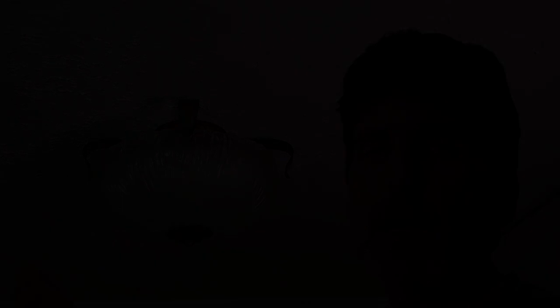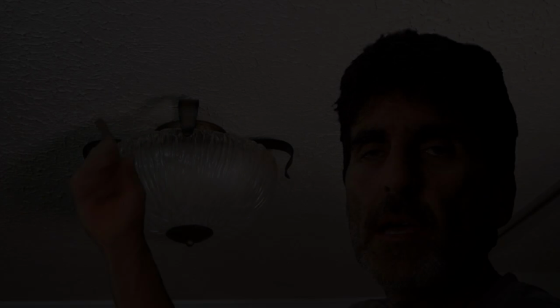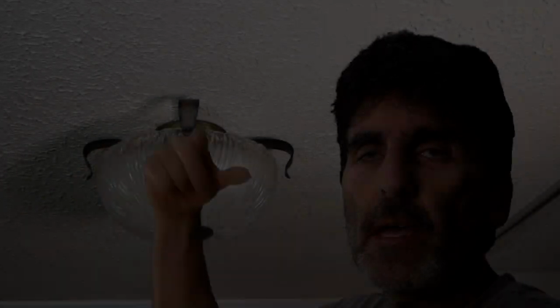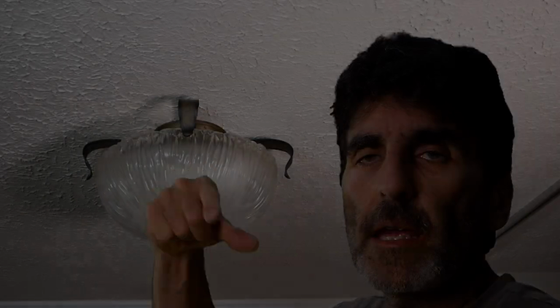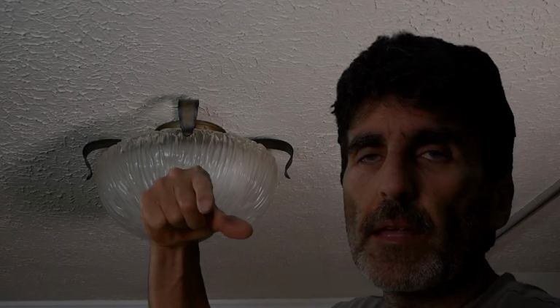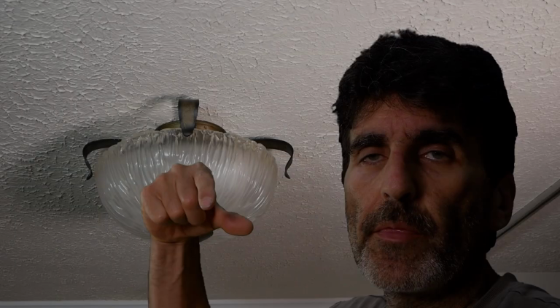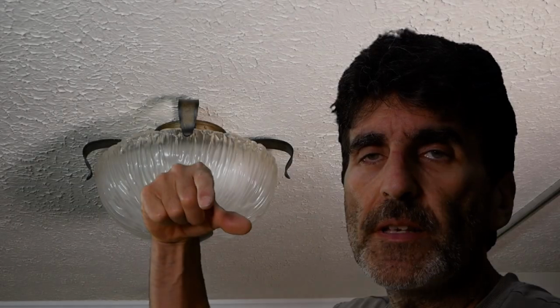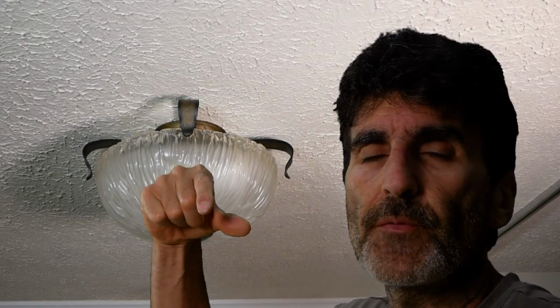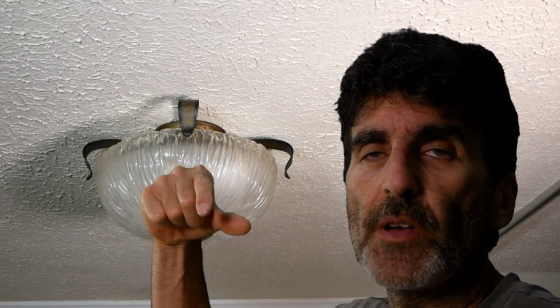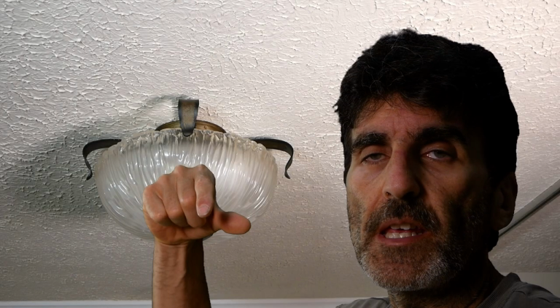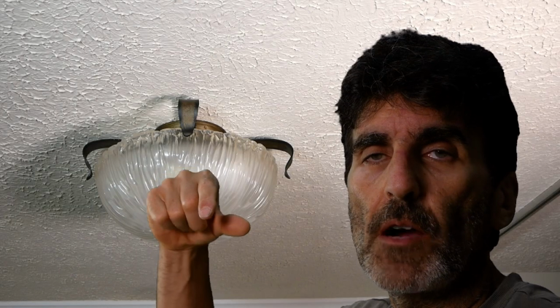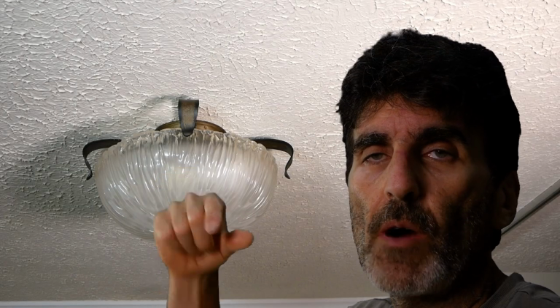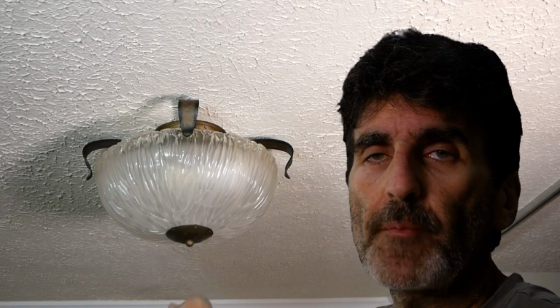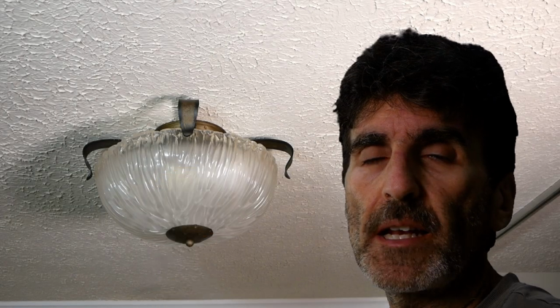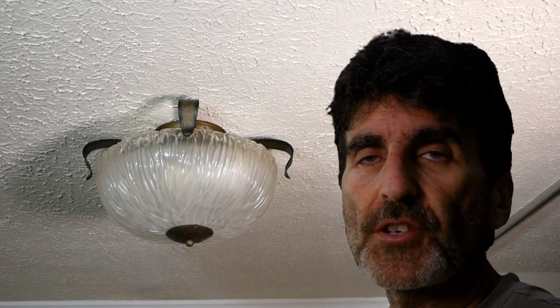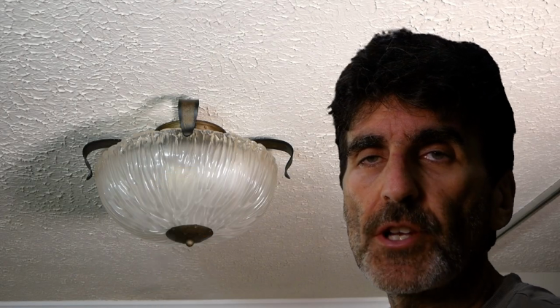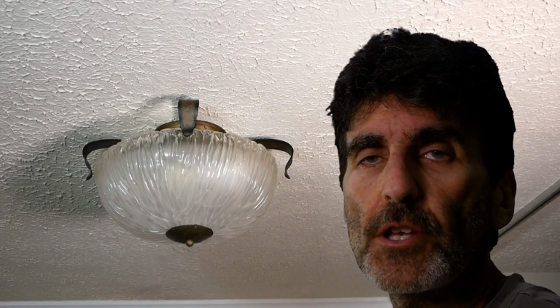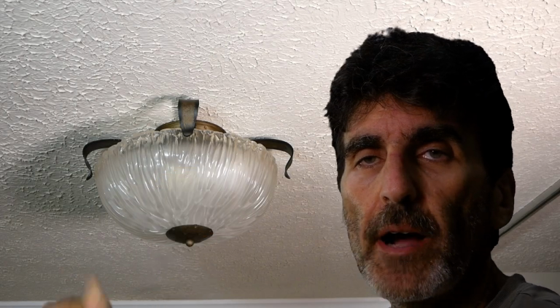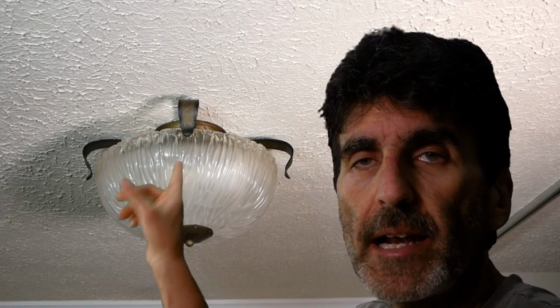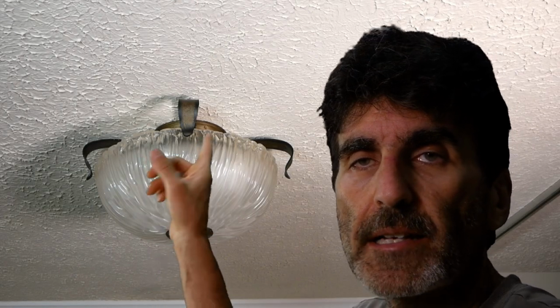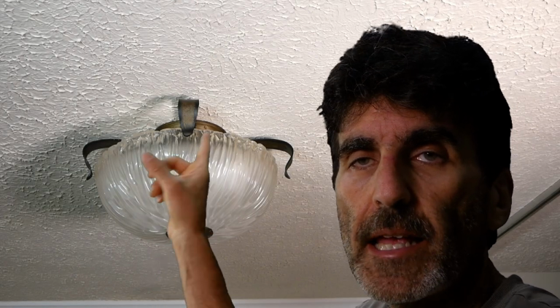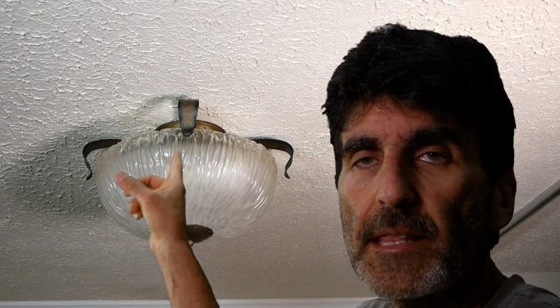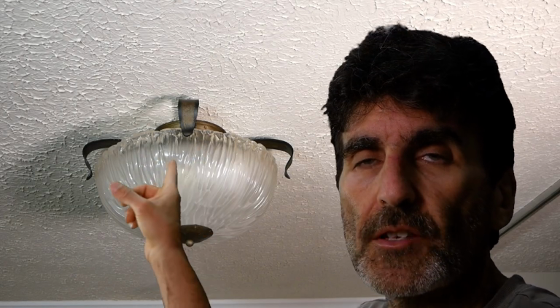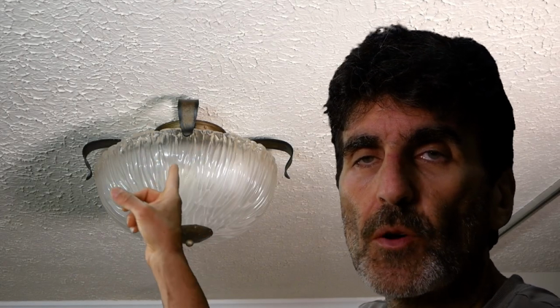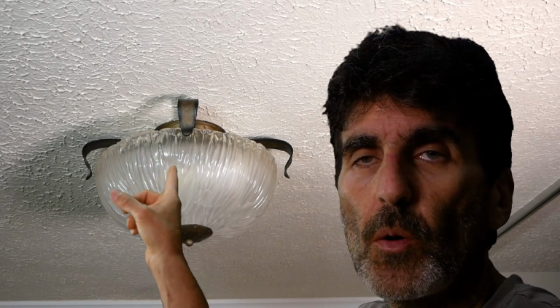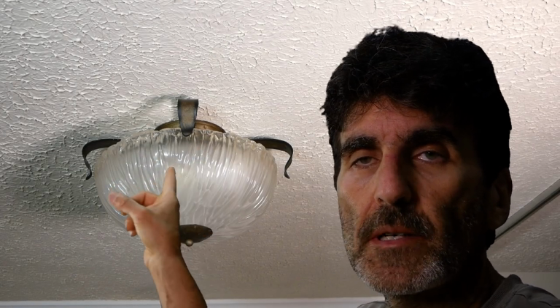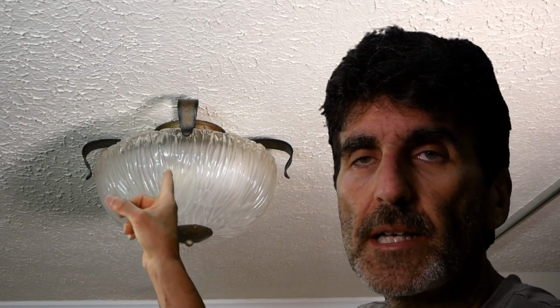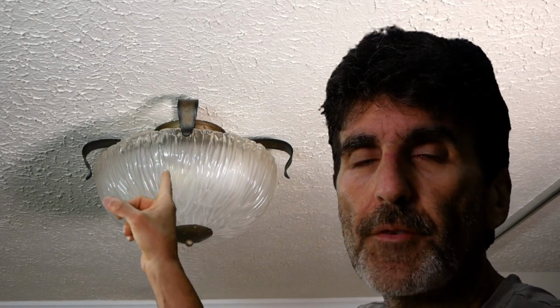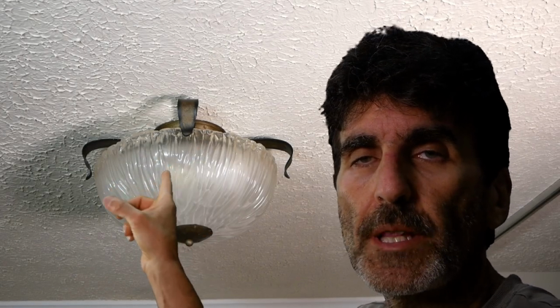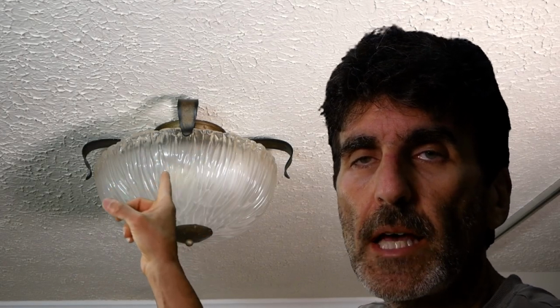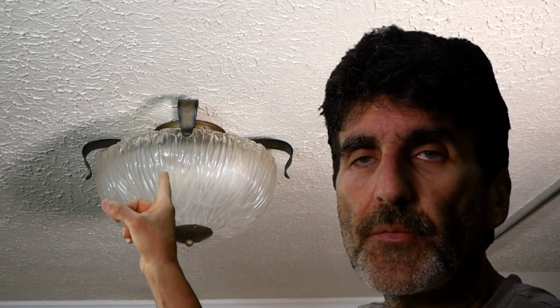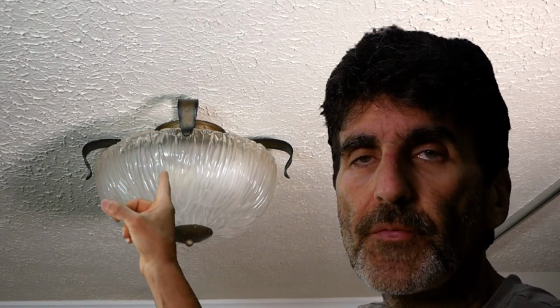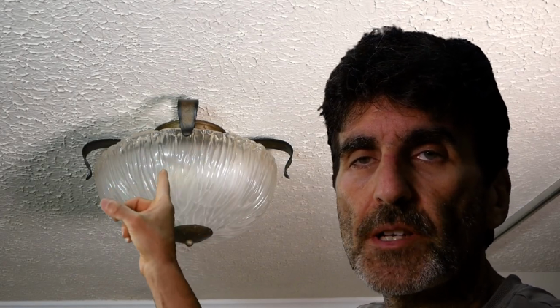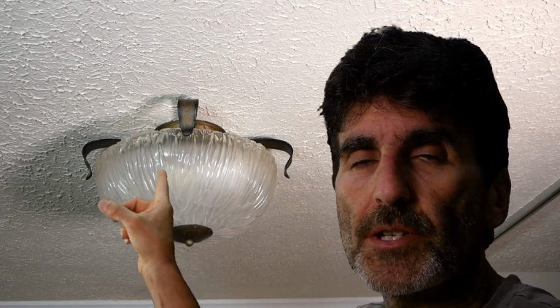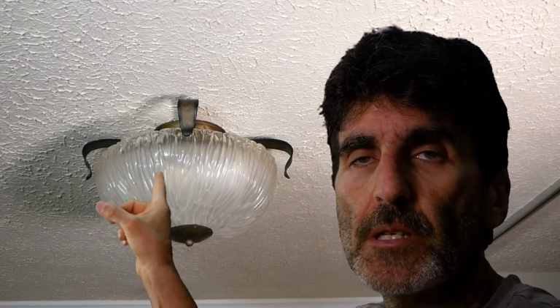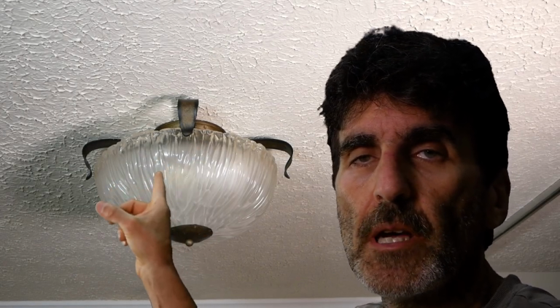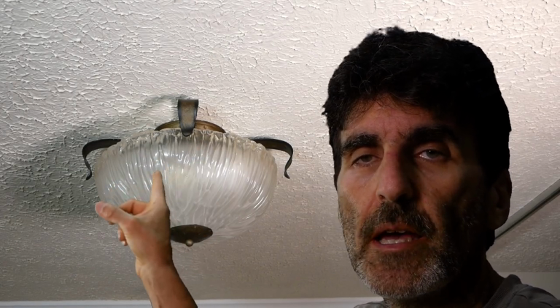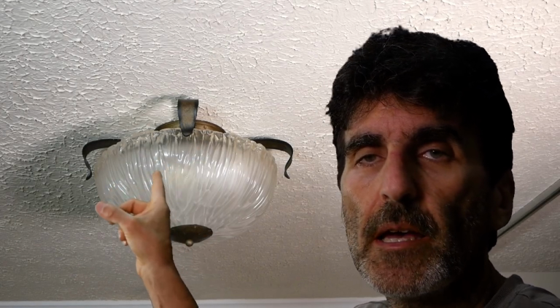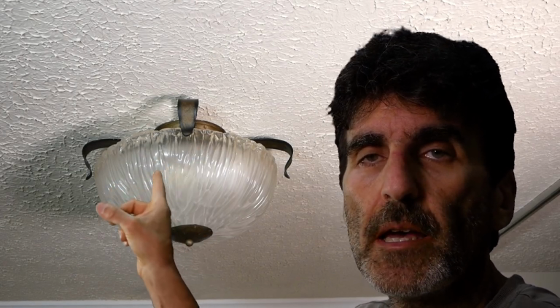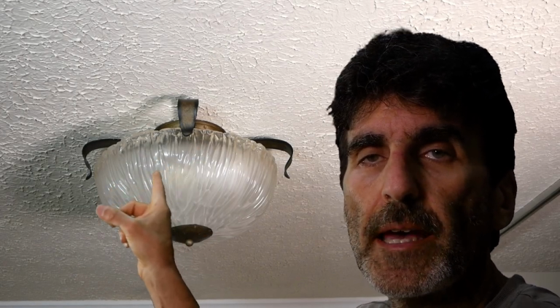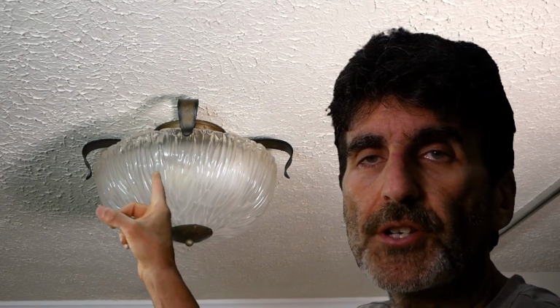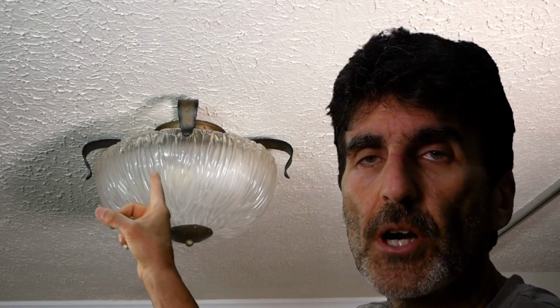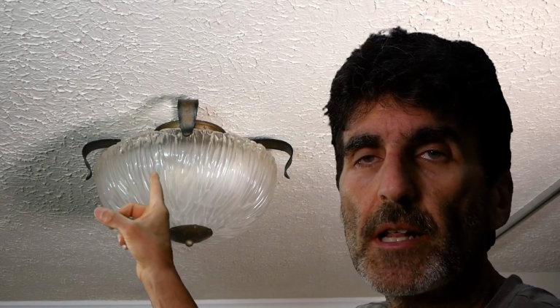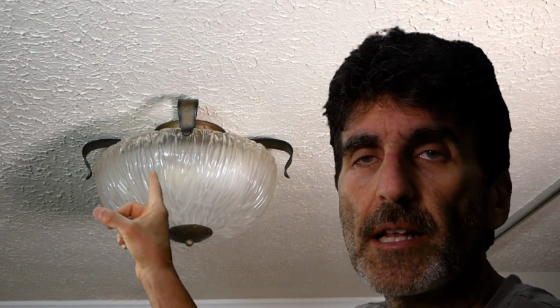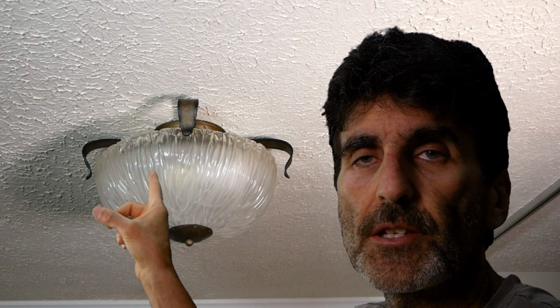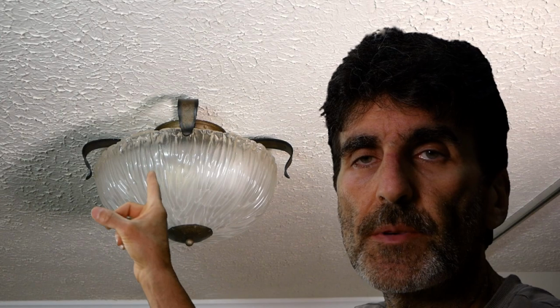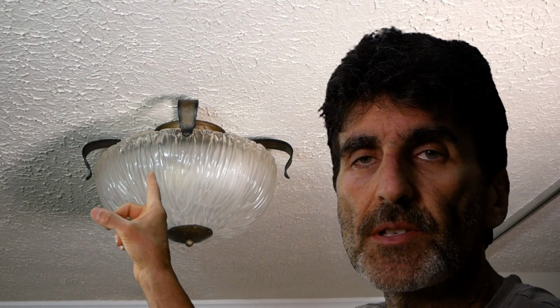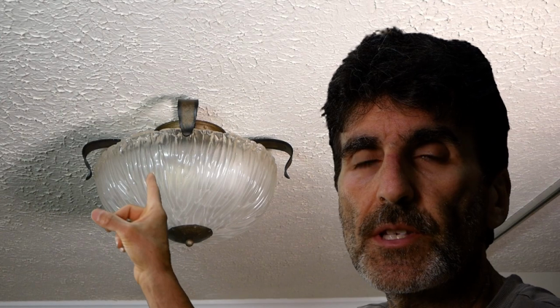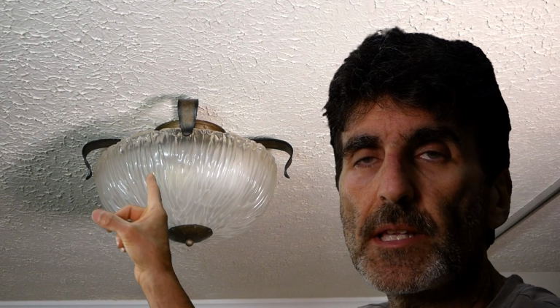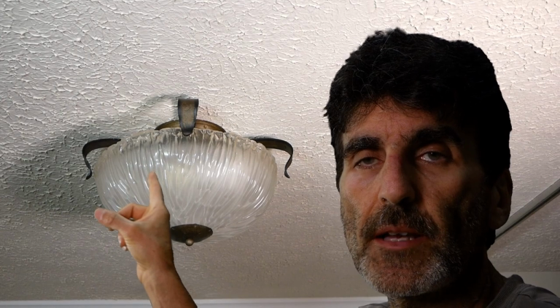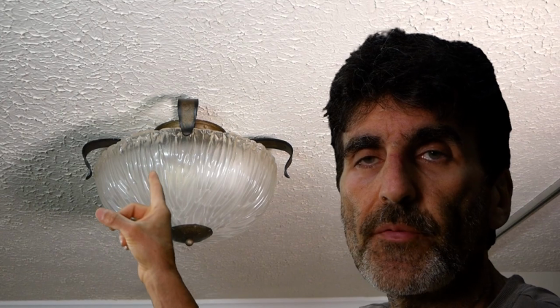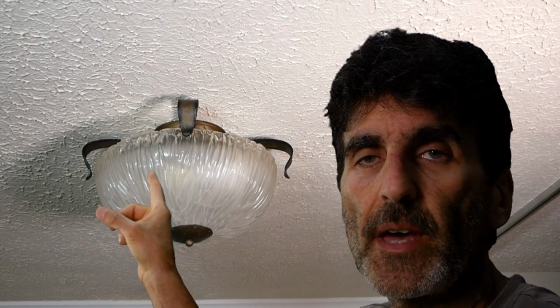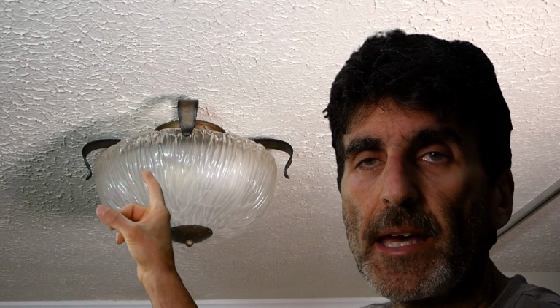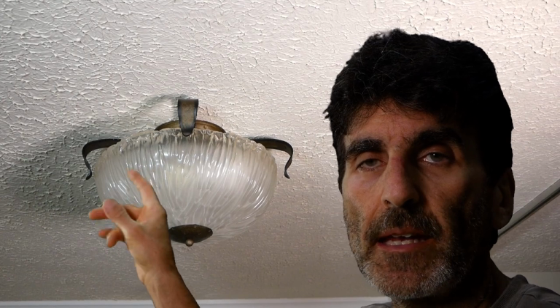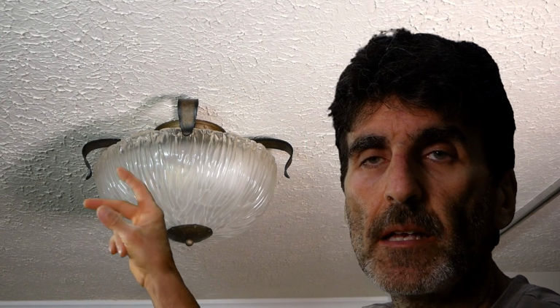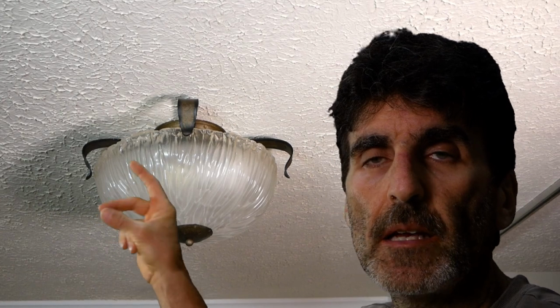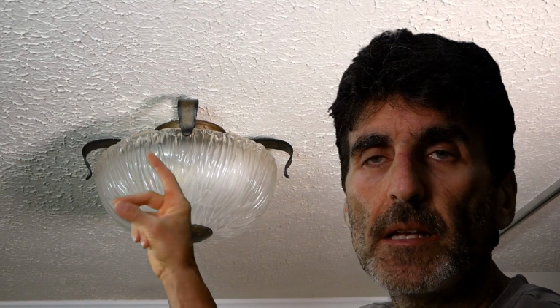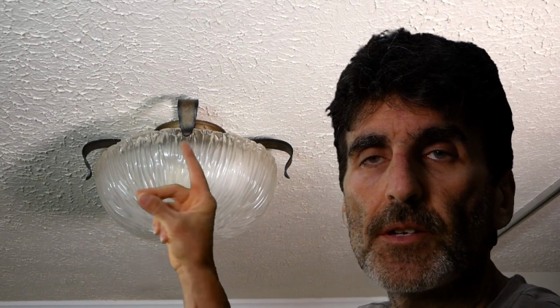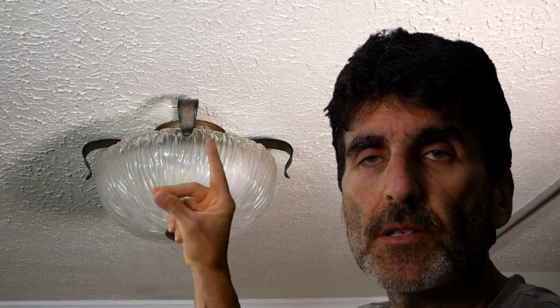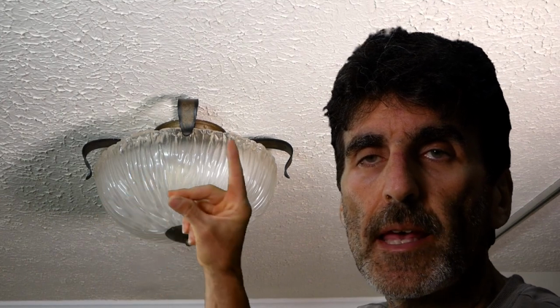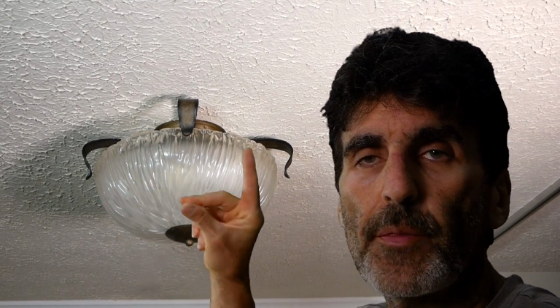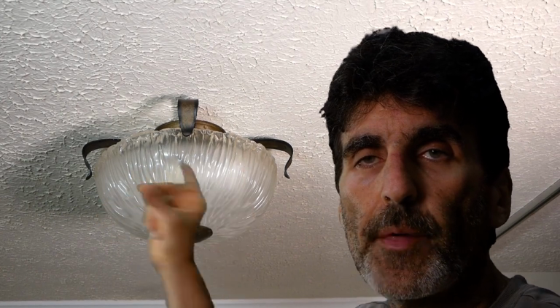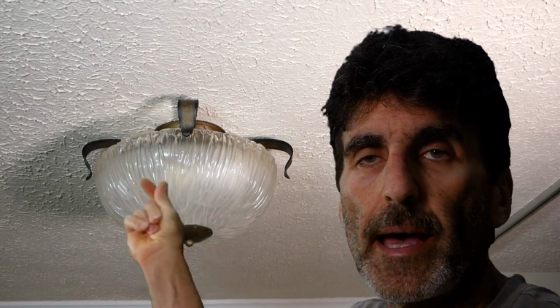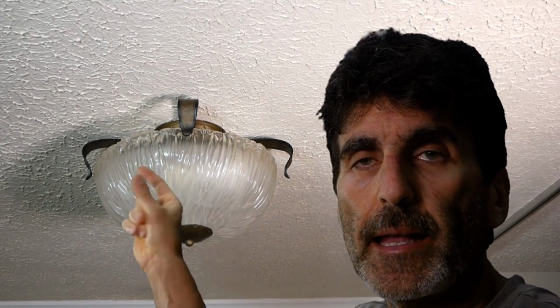In this video I'm going to show you how to take this ordinary light fixture and turn it into a ceiling fan just like that.